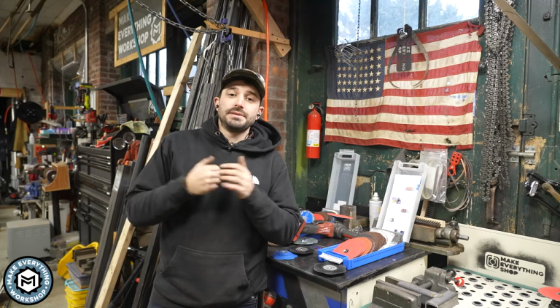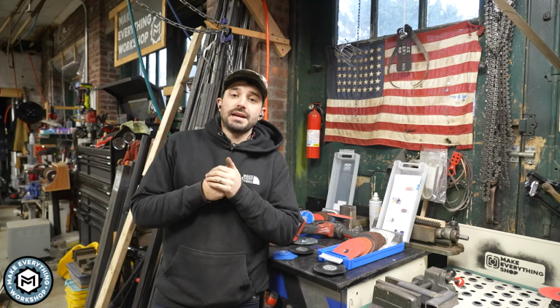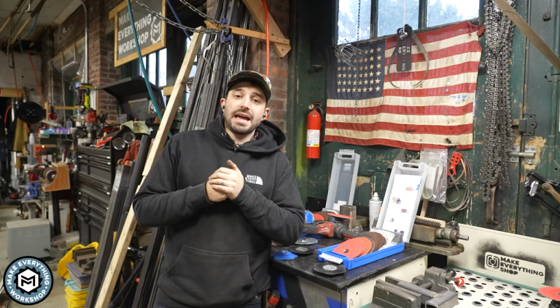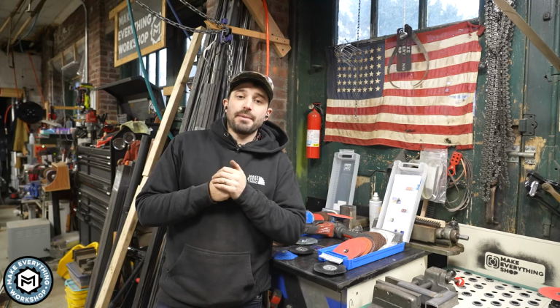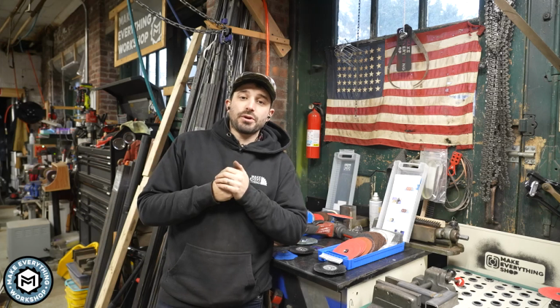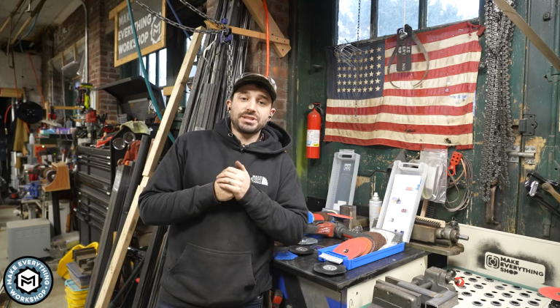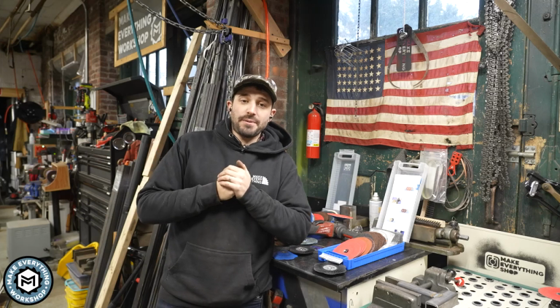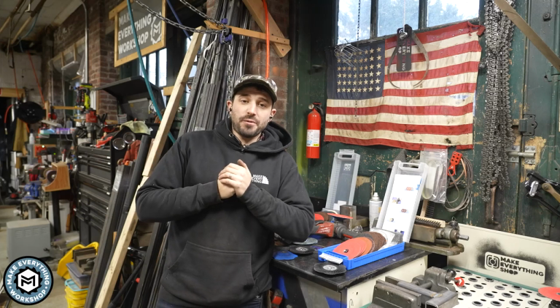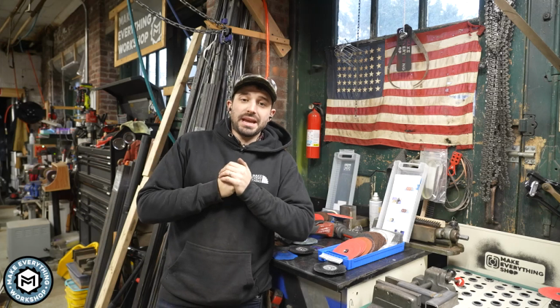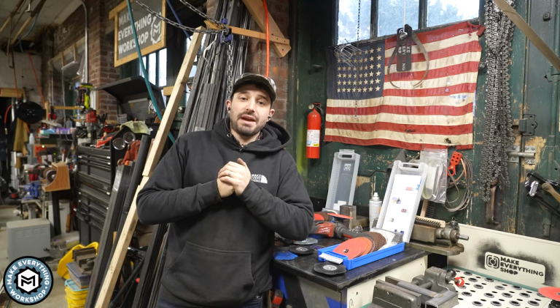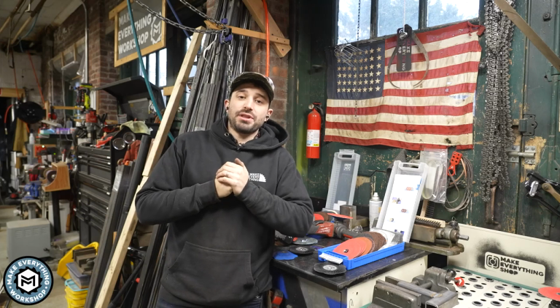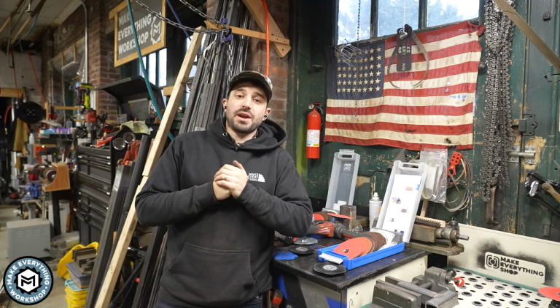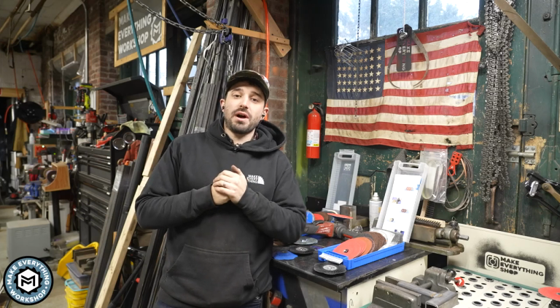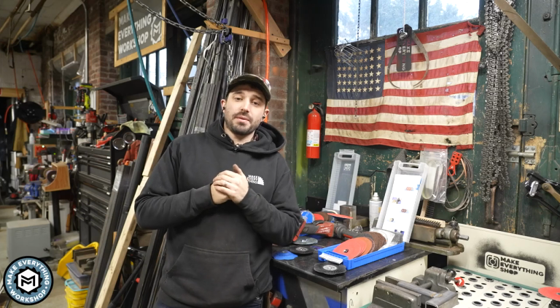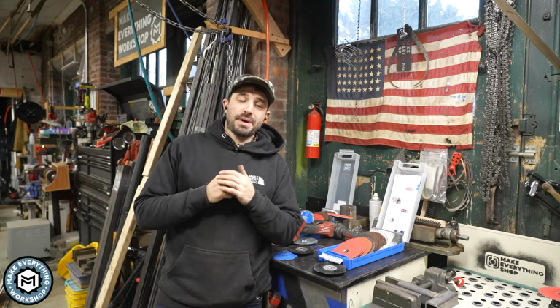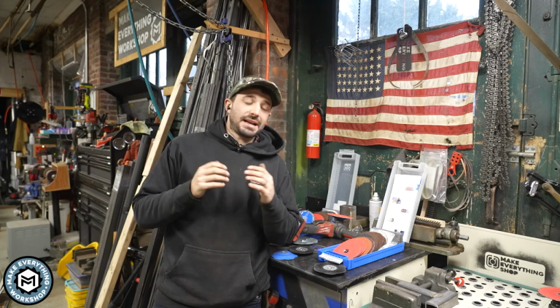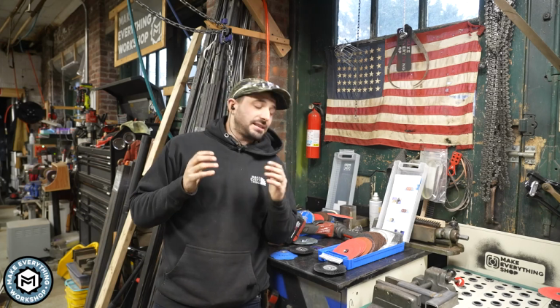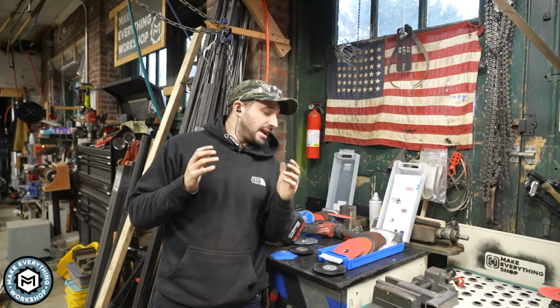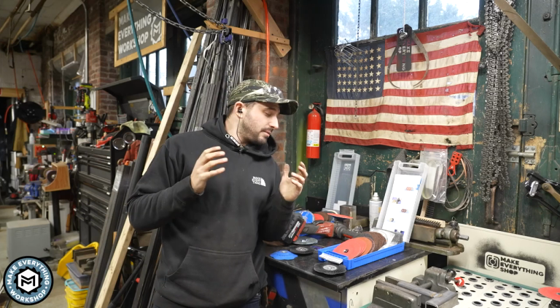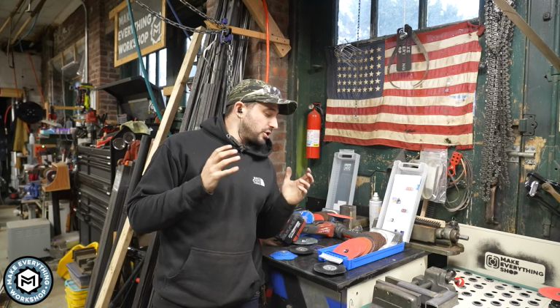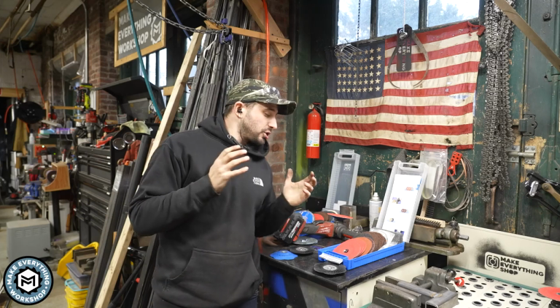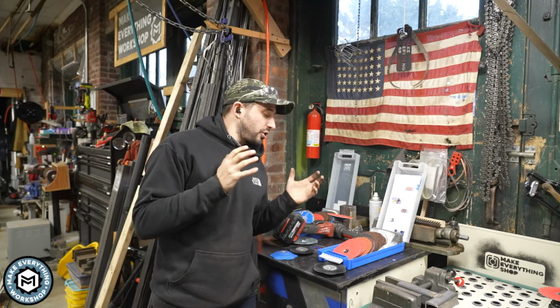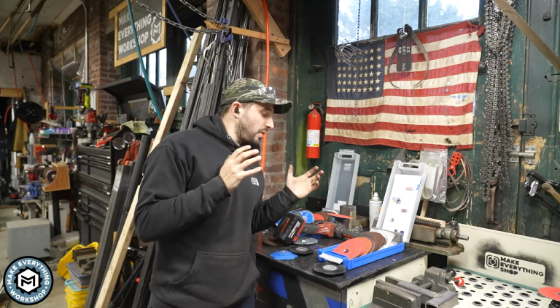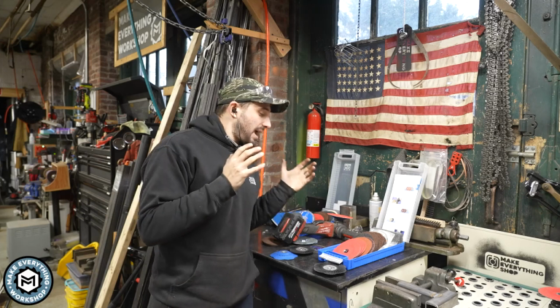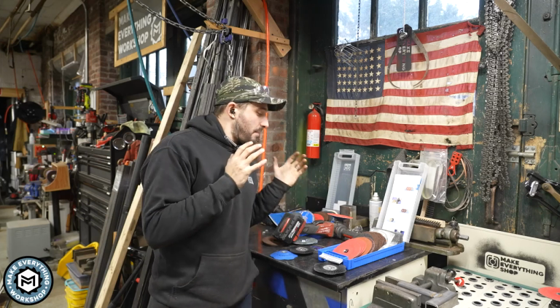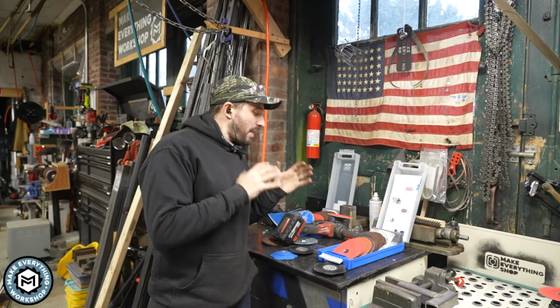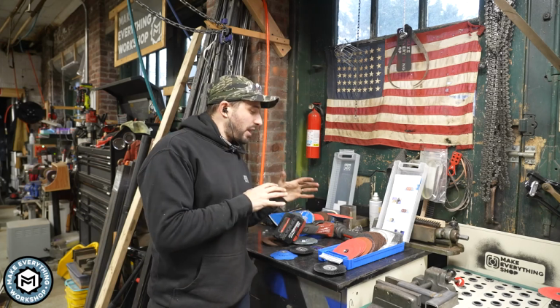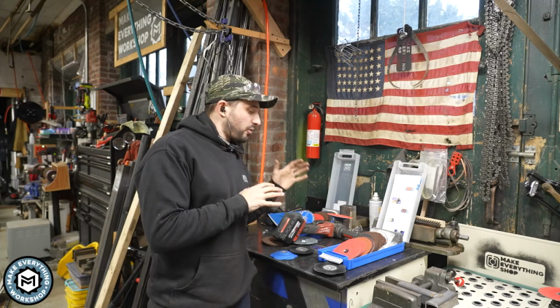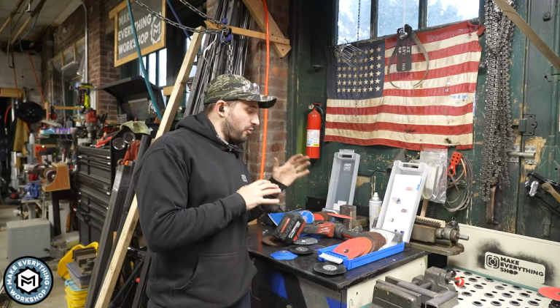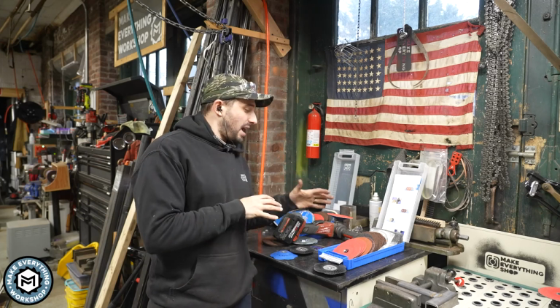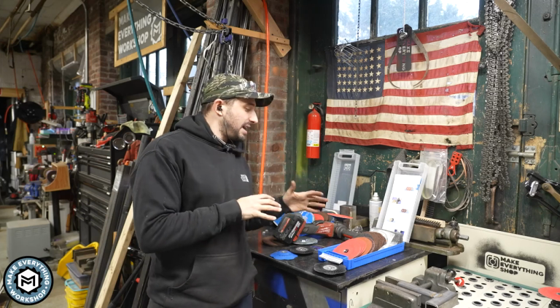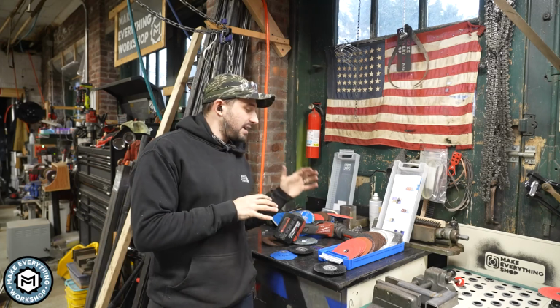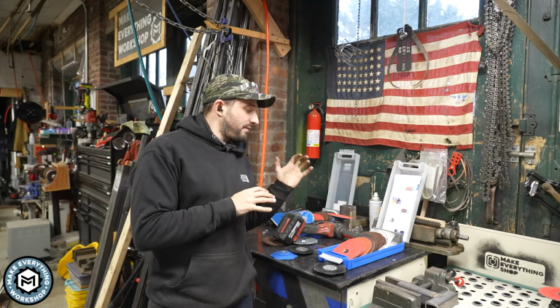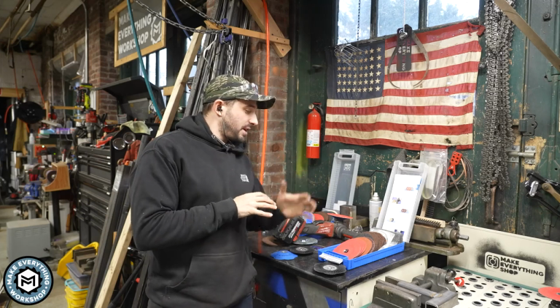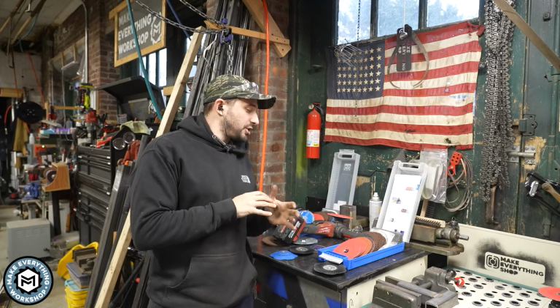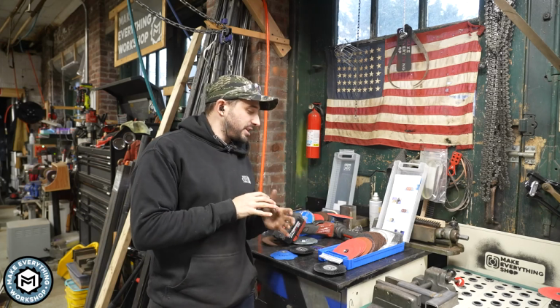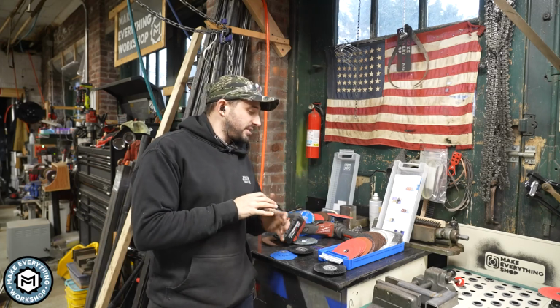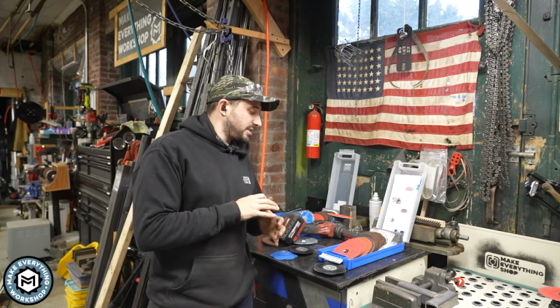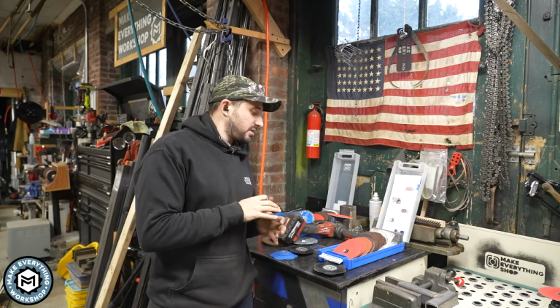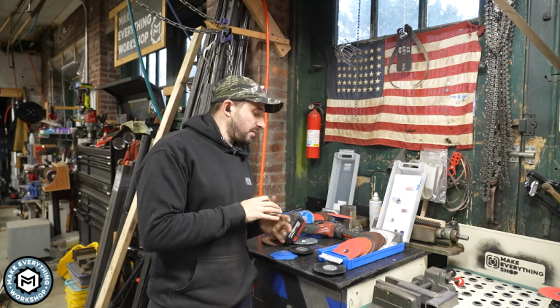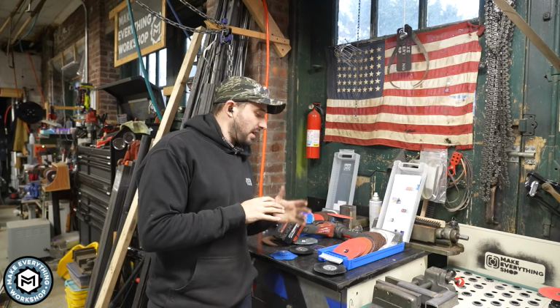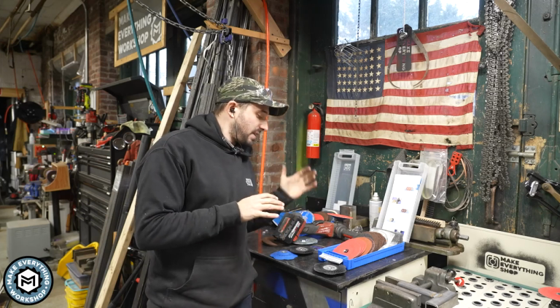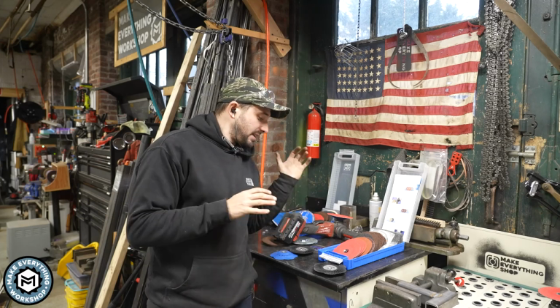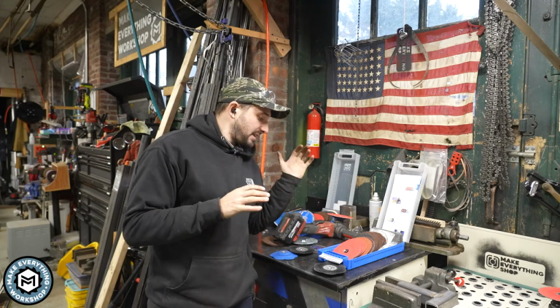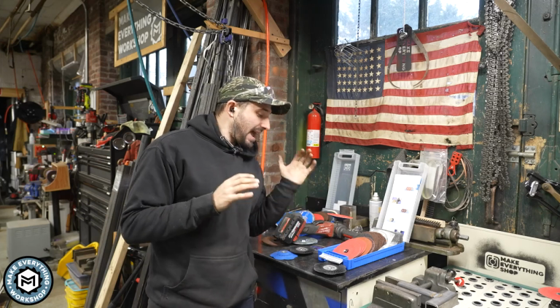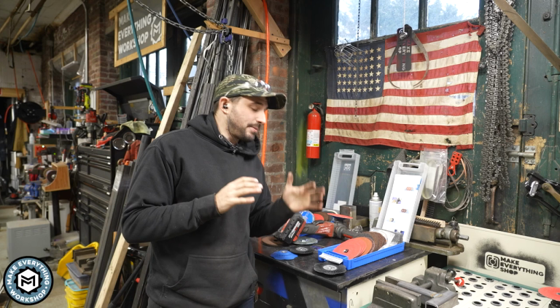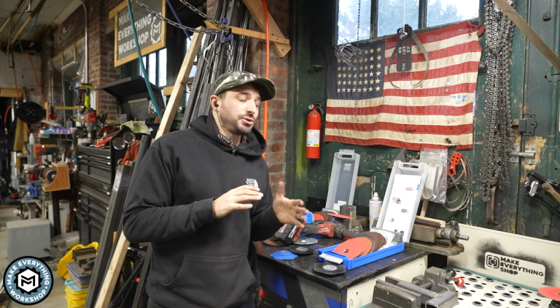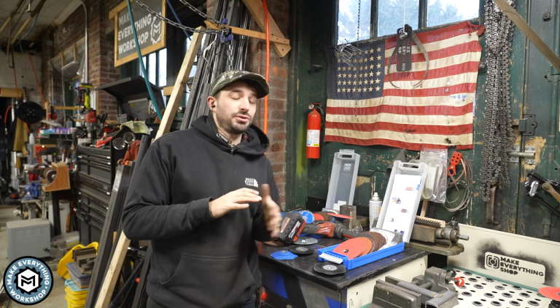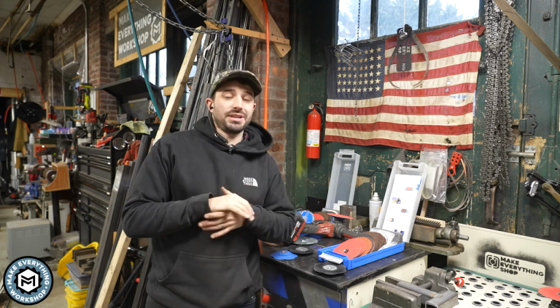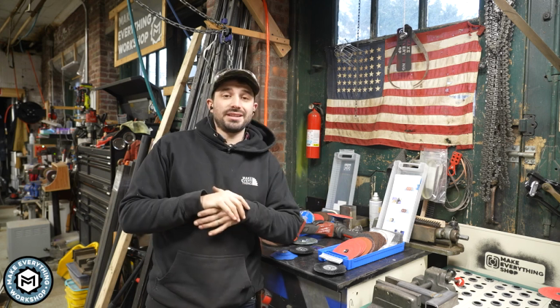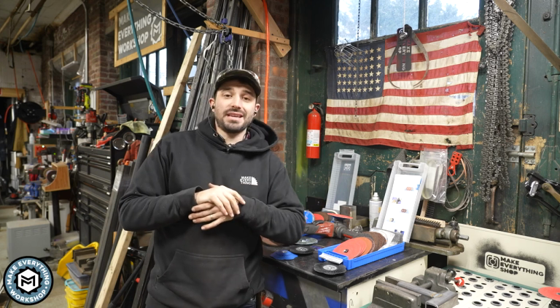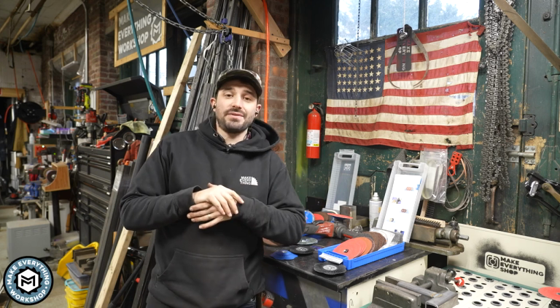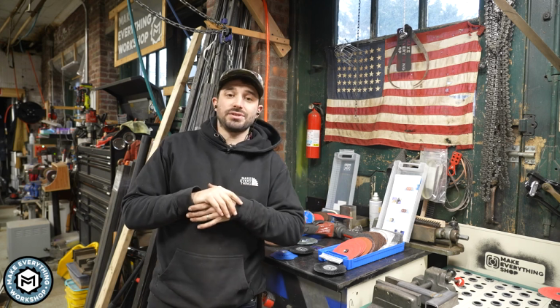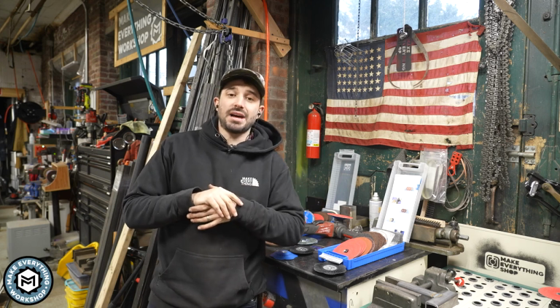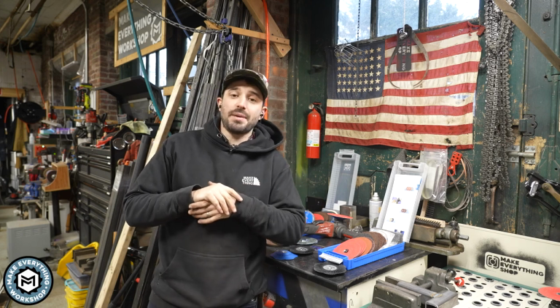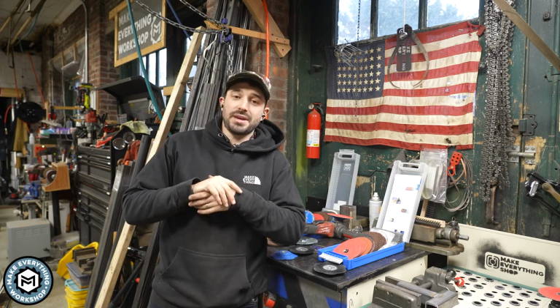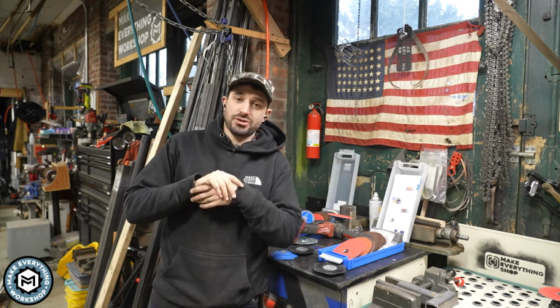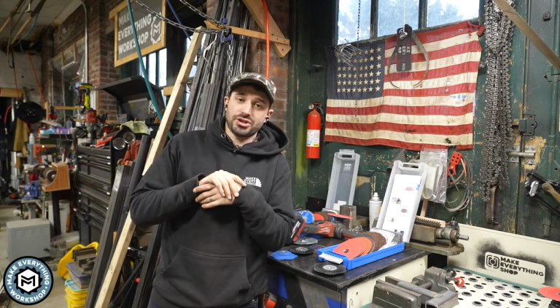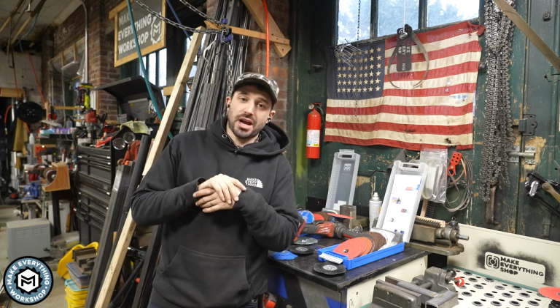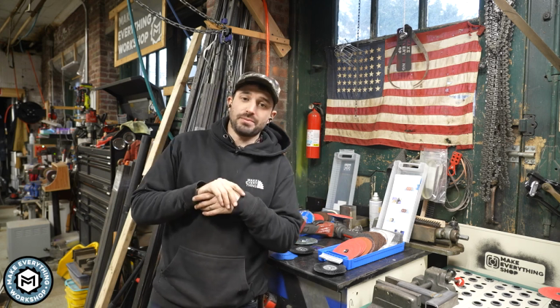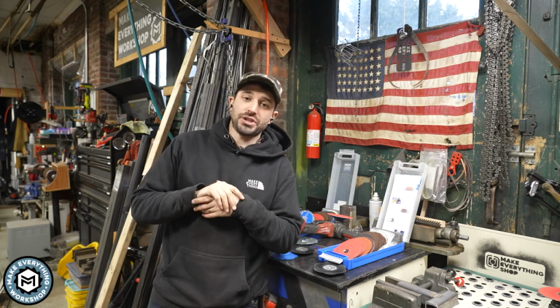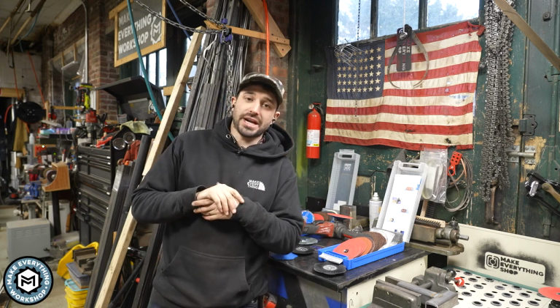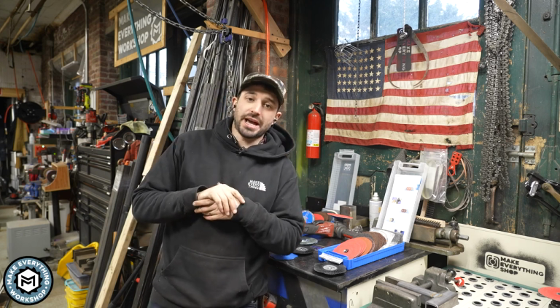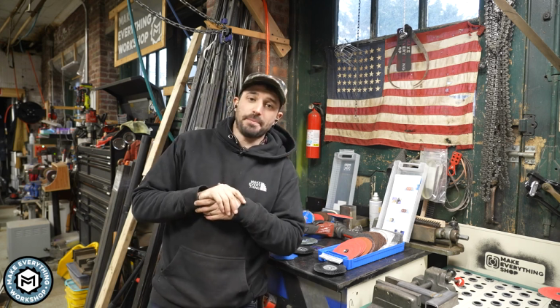Hey, I'm Chris Zephyr from Make Everything. Welcome back. Today I'm going to show you a metal grinding and finishing system that is absolutely going to save you time in your shop. Check it out.